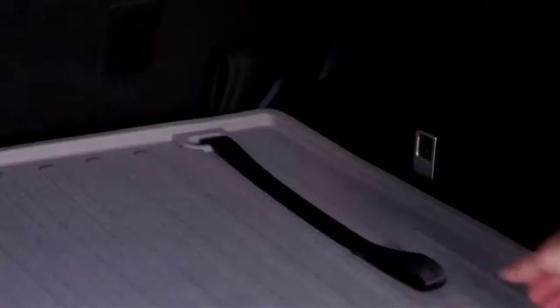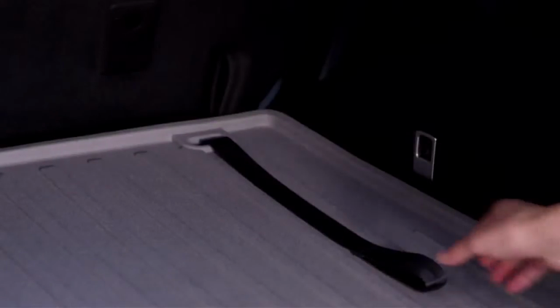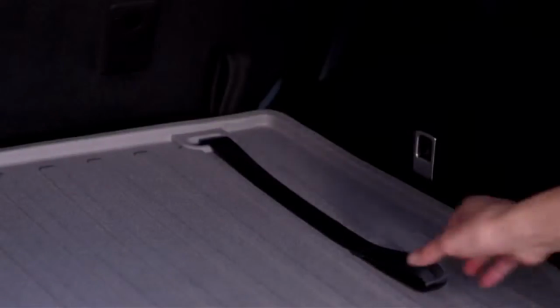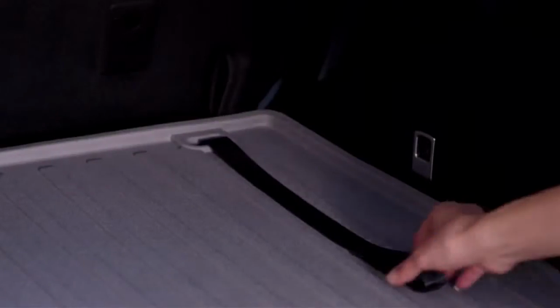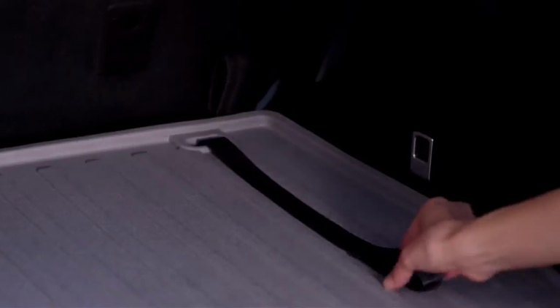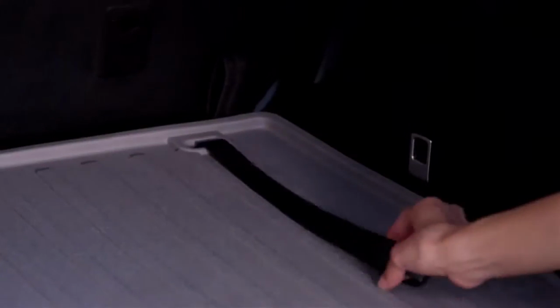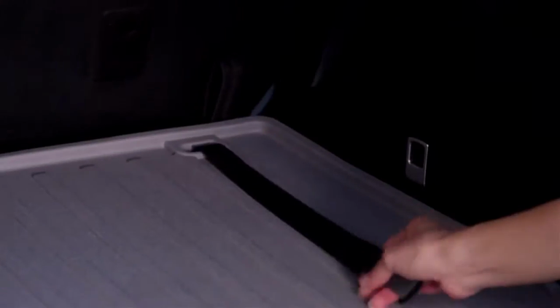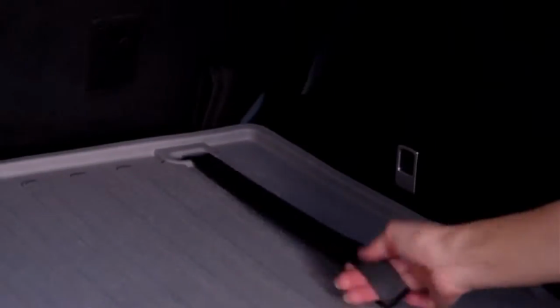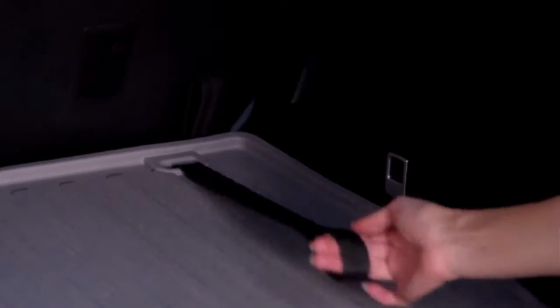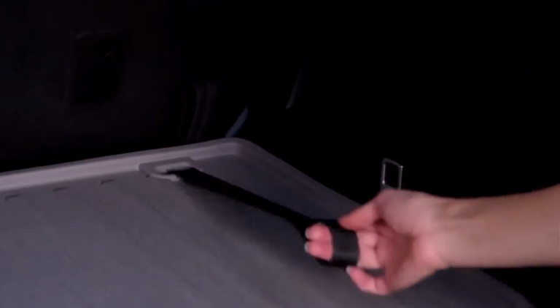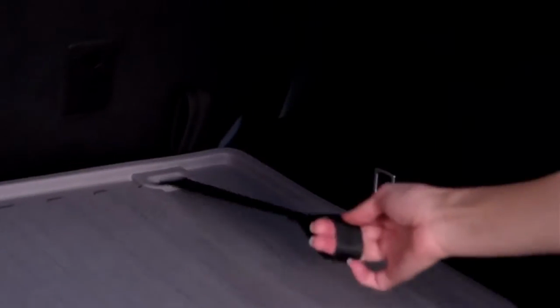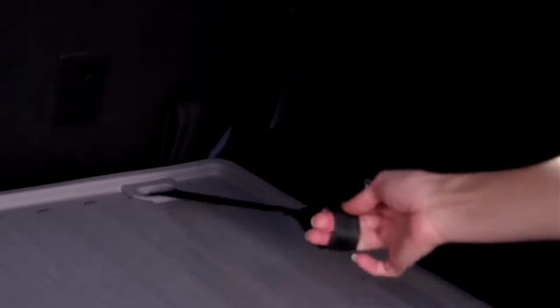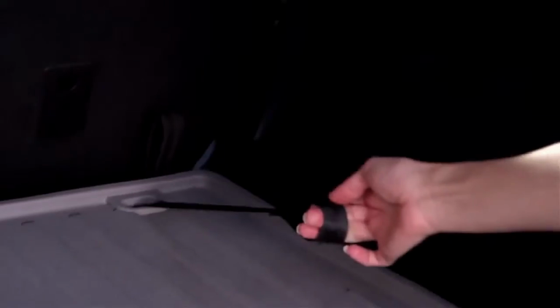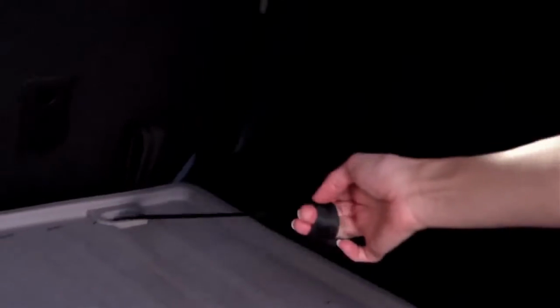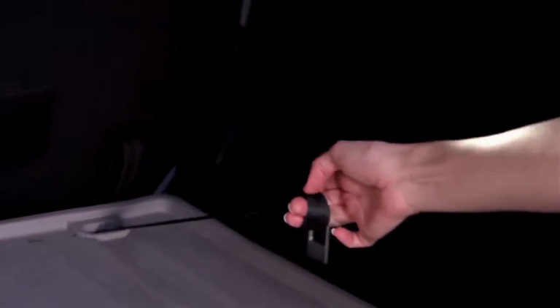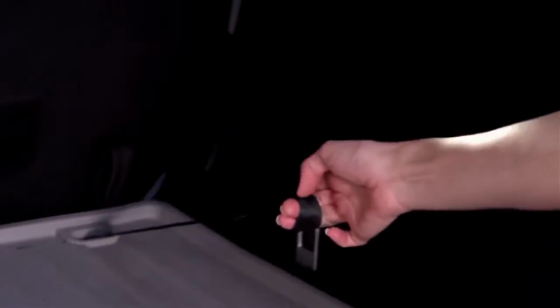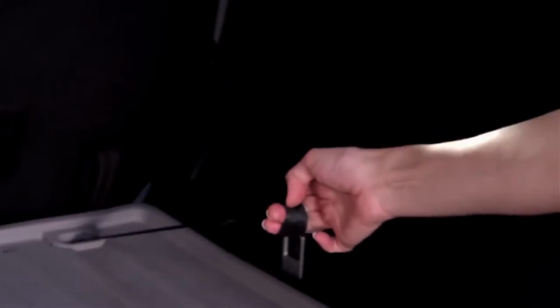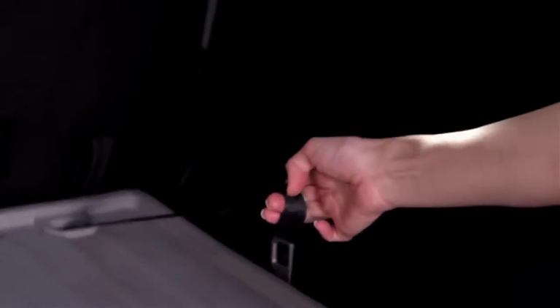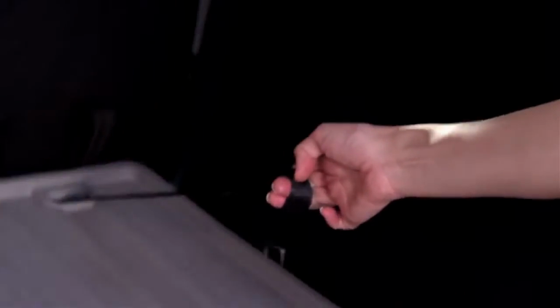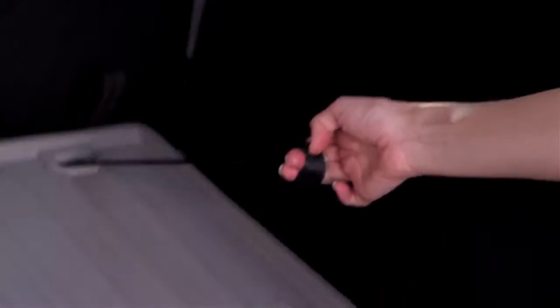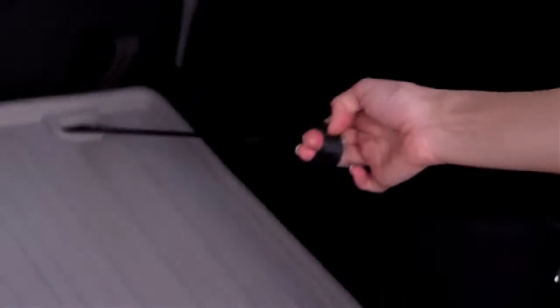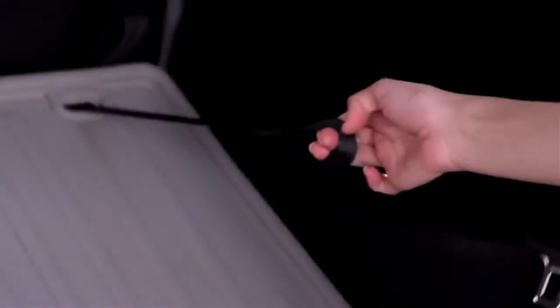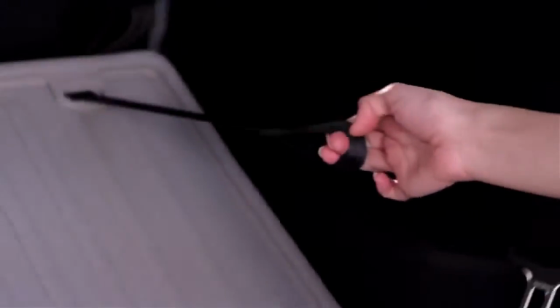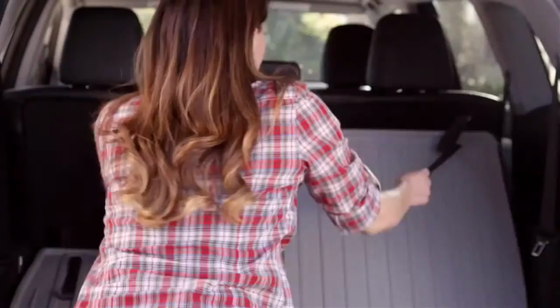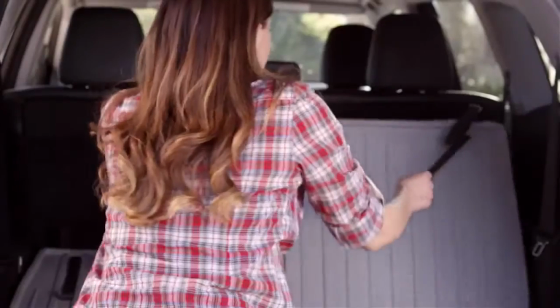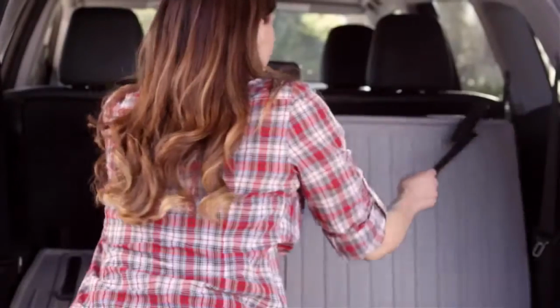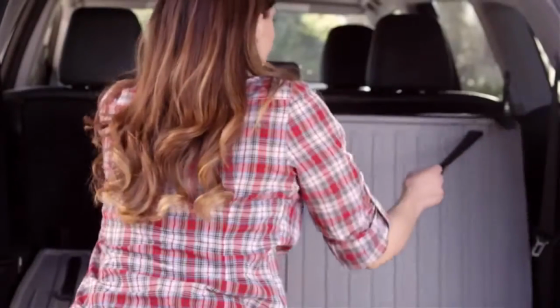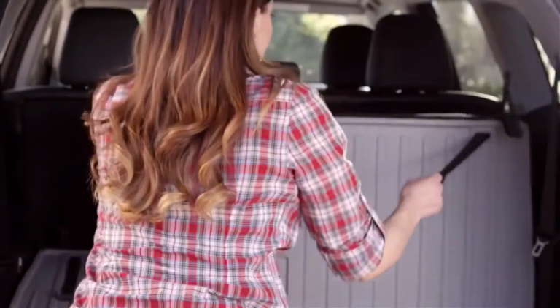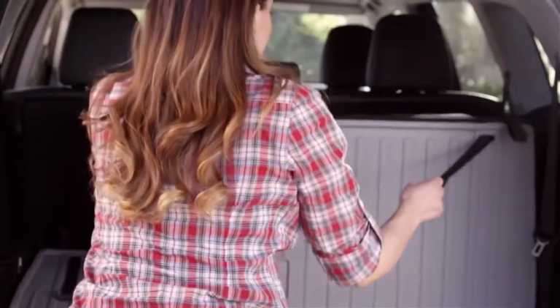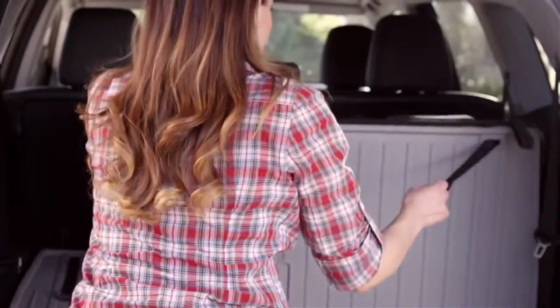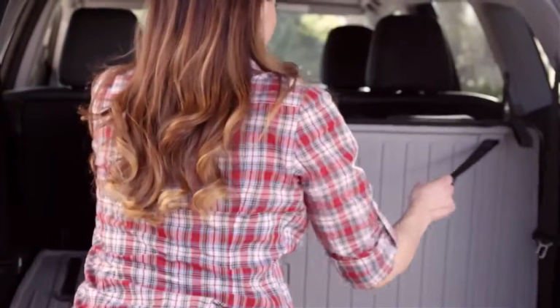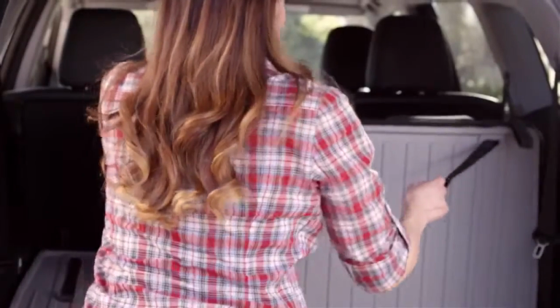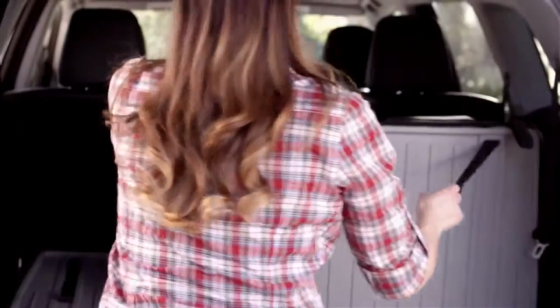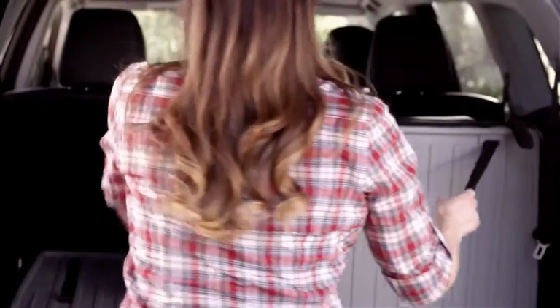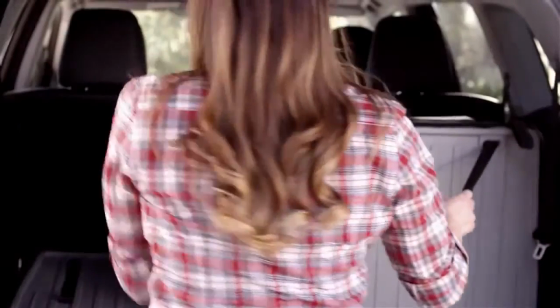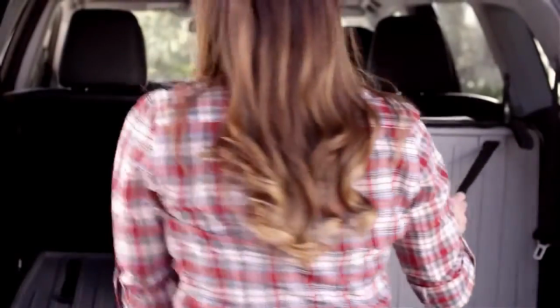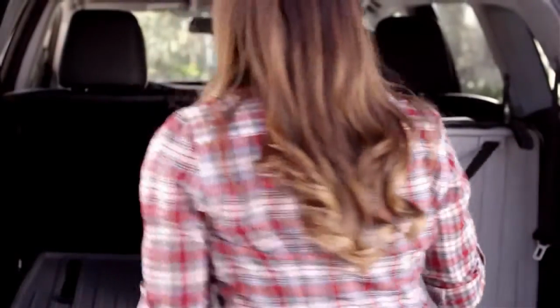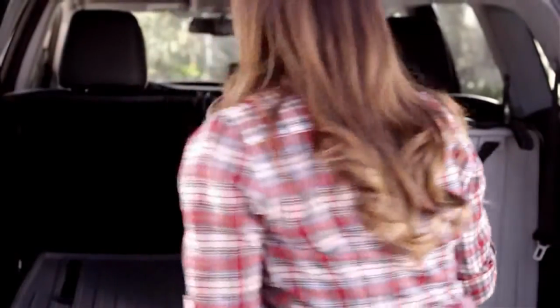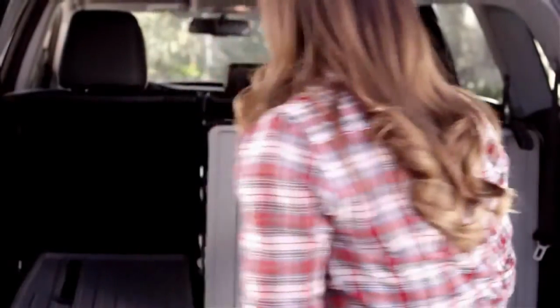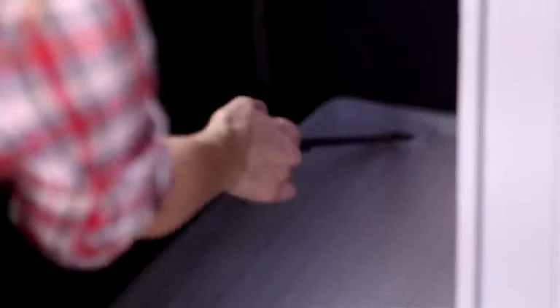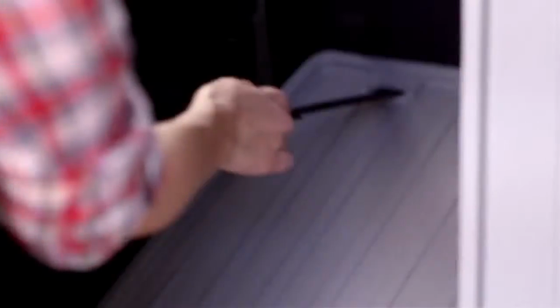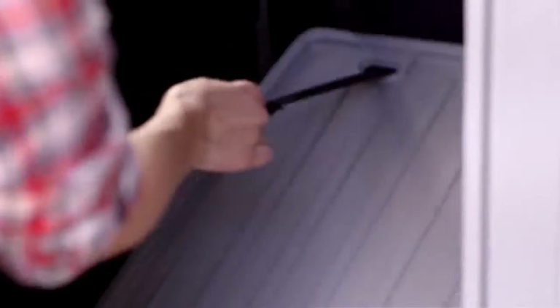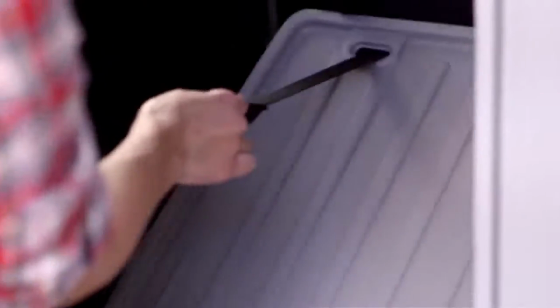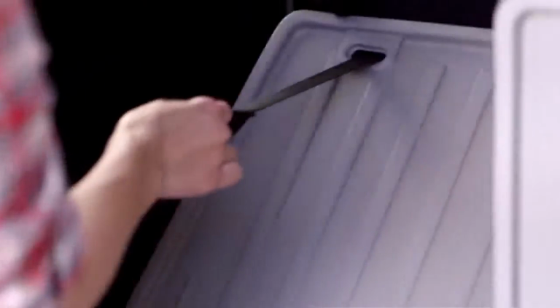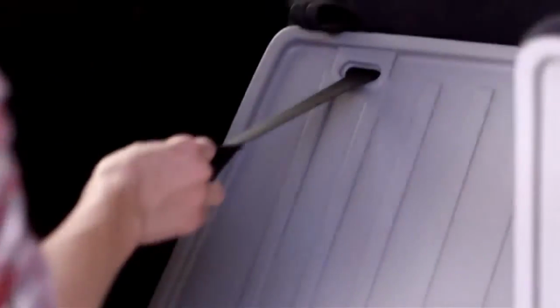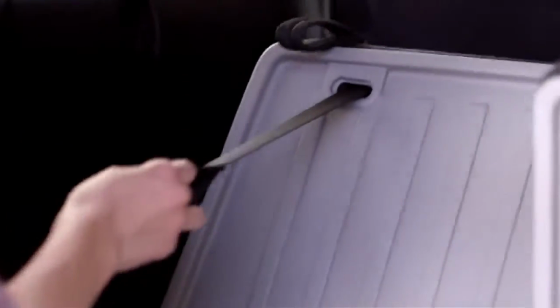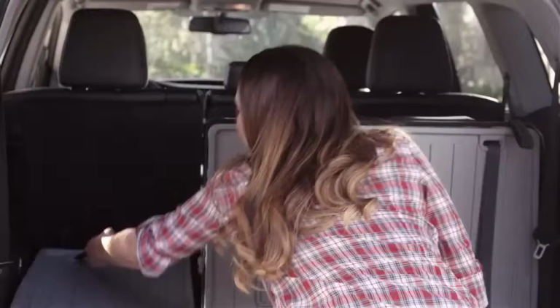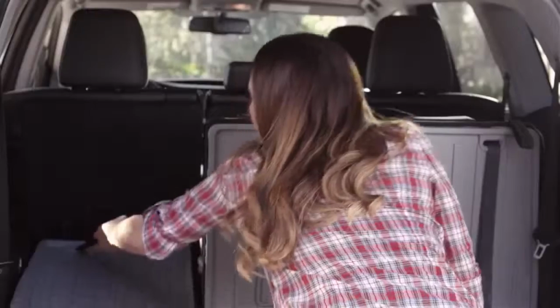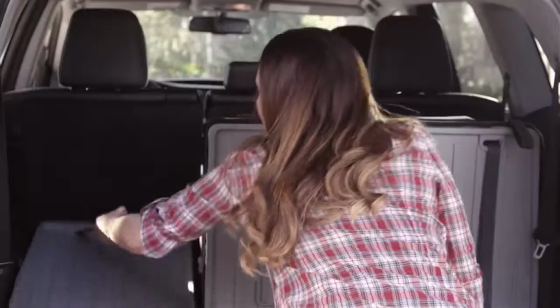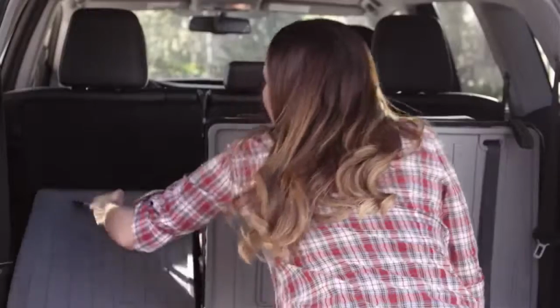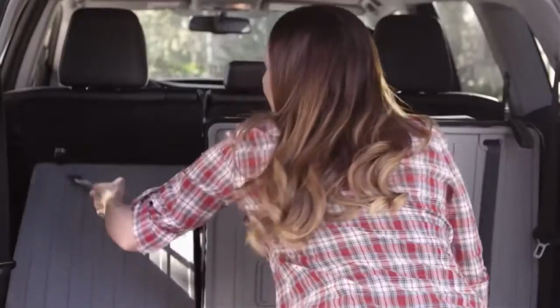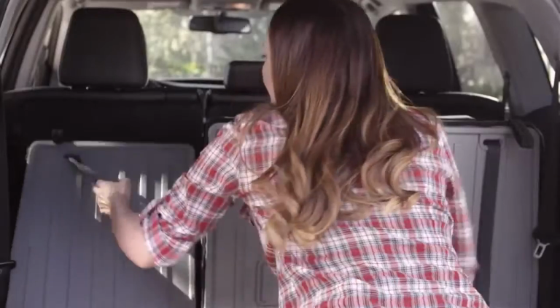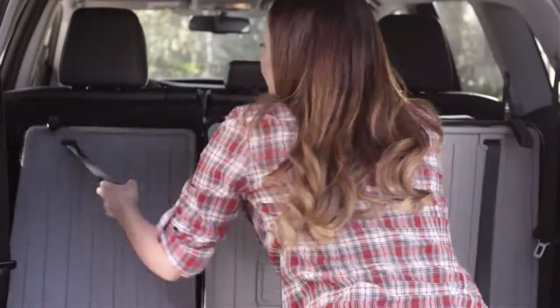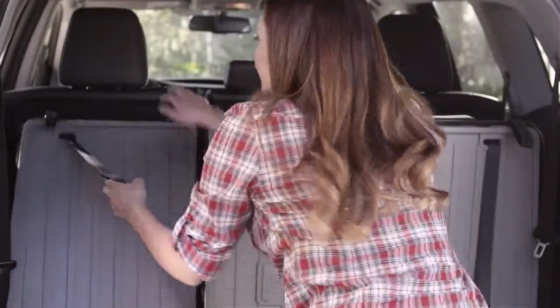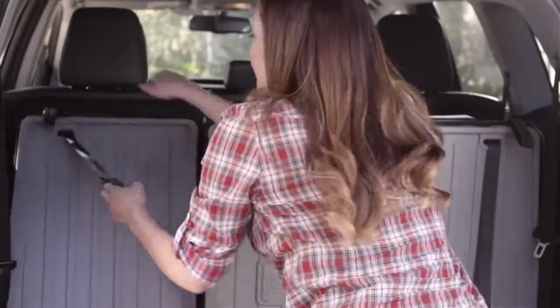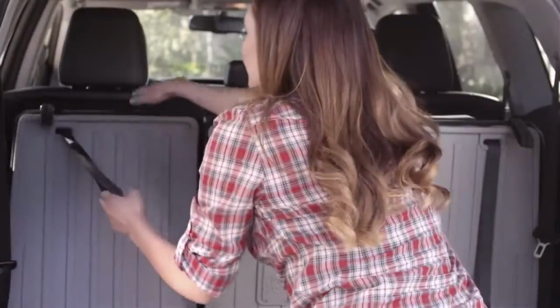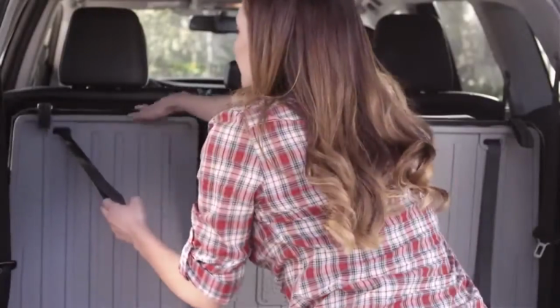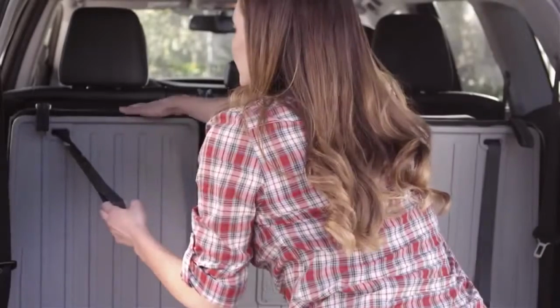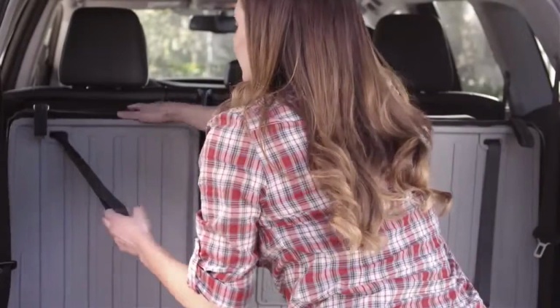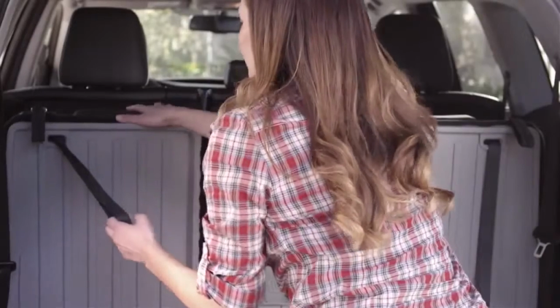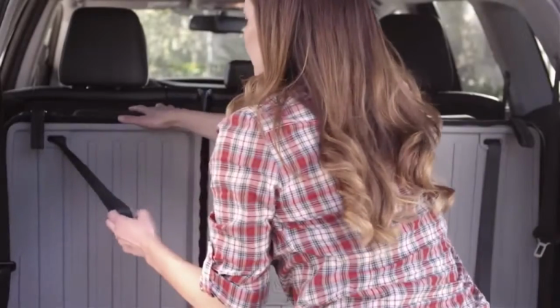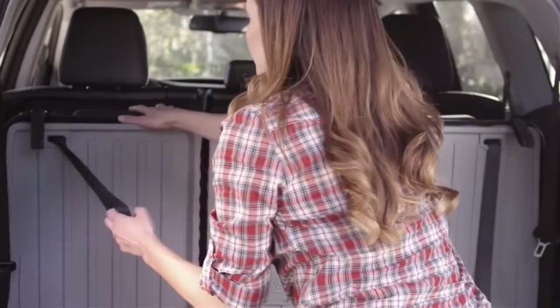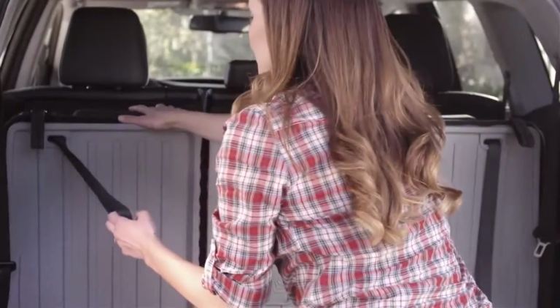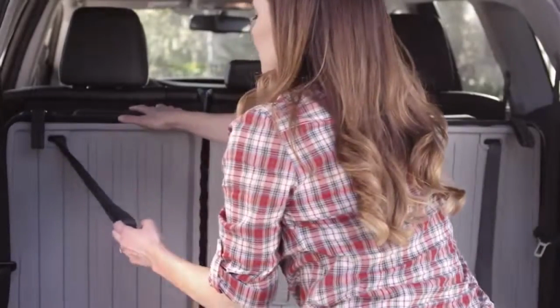To put the seats back into the upright position, just pull the straps on the far right and left of the back seats towards you.